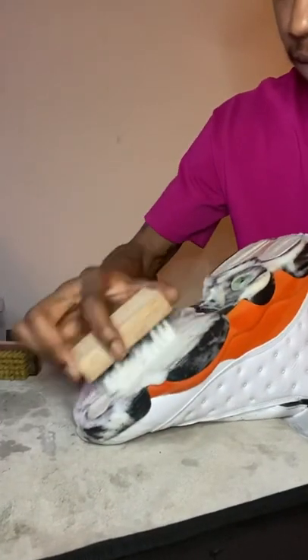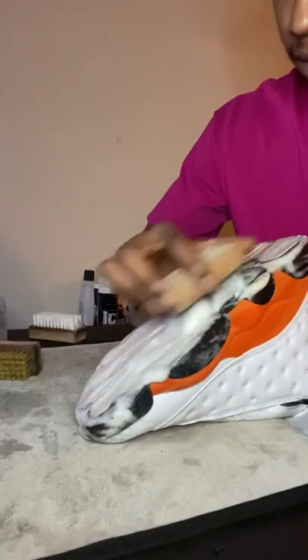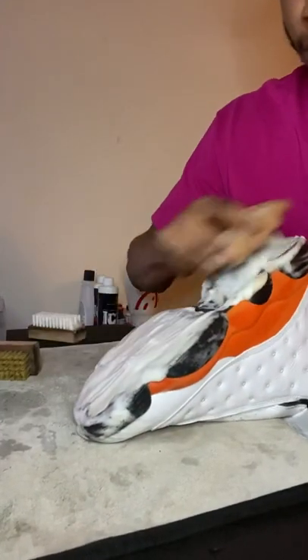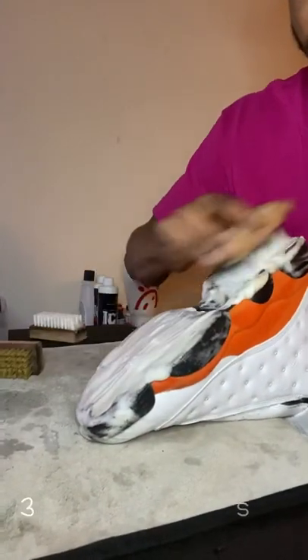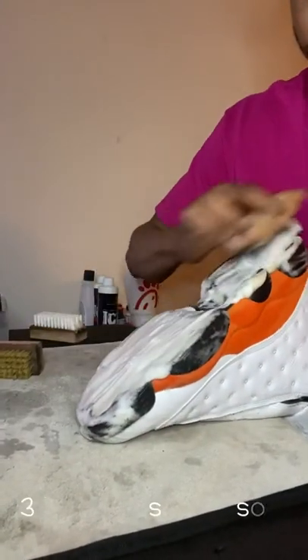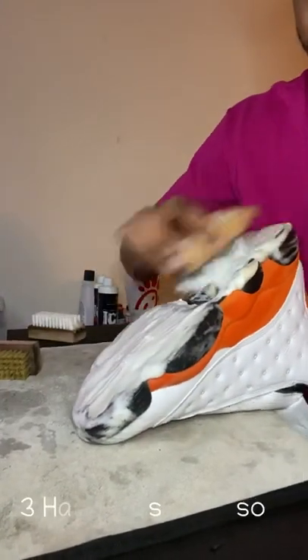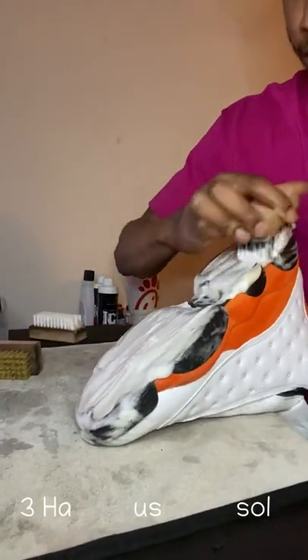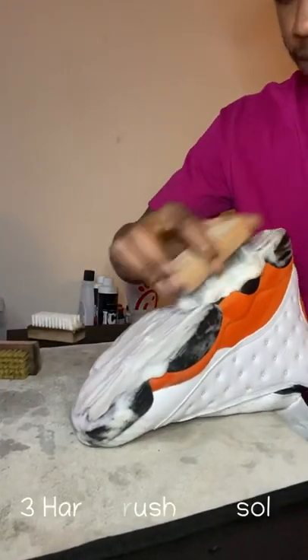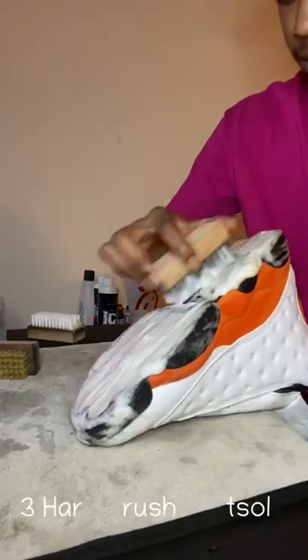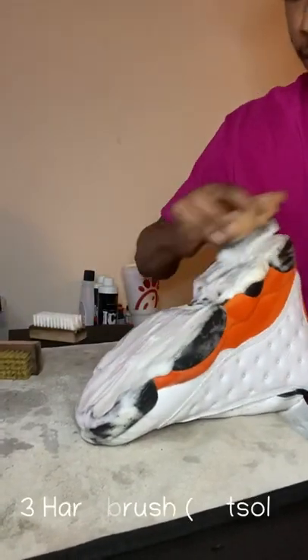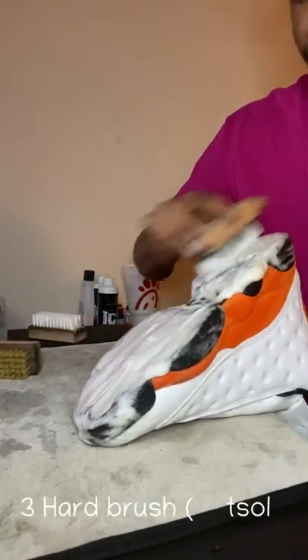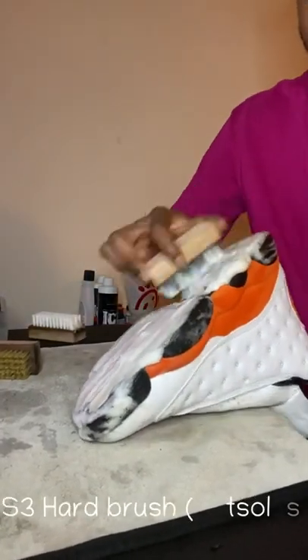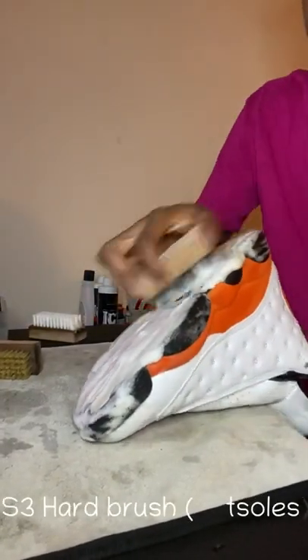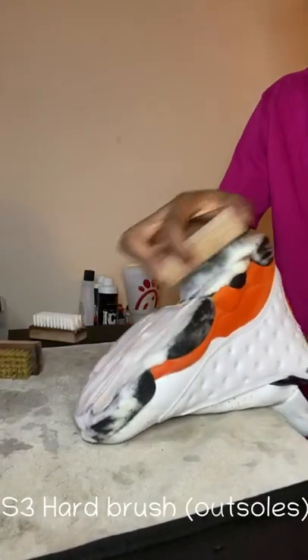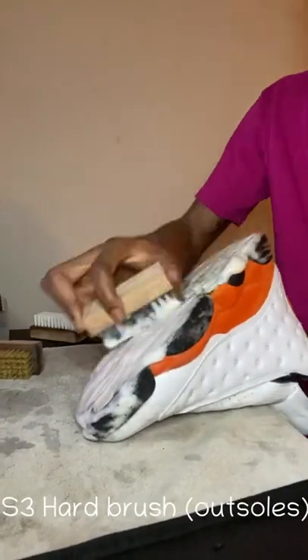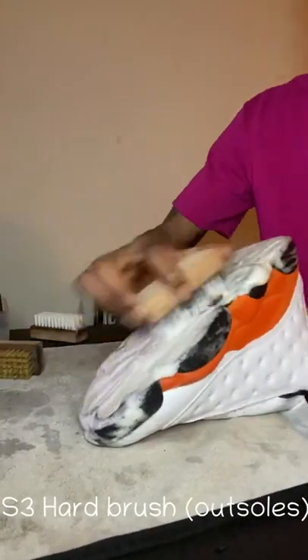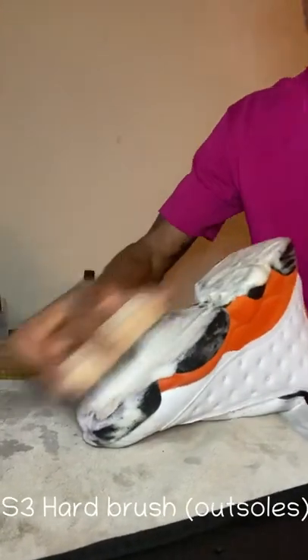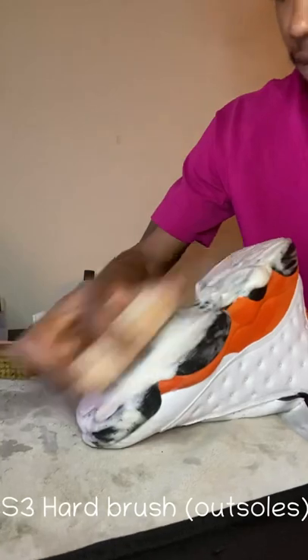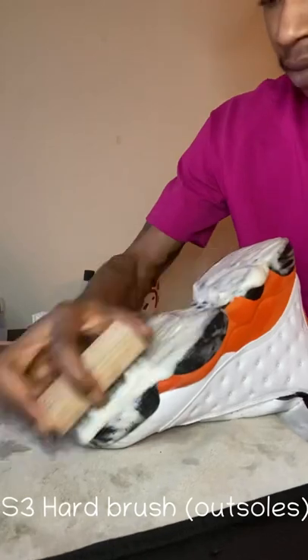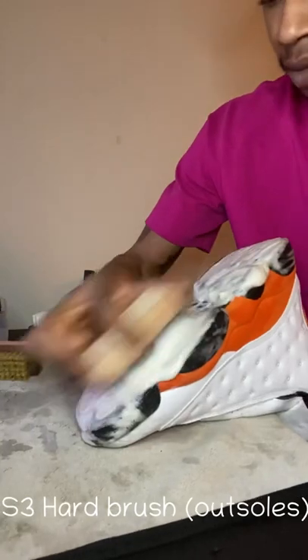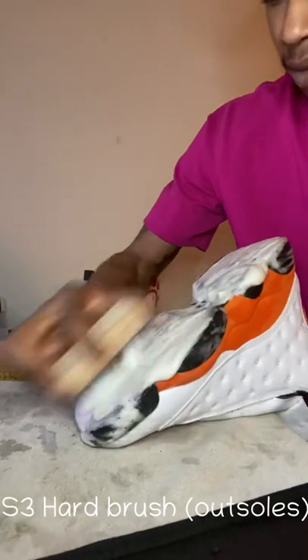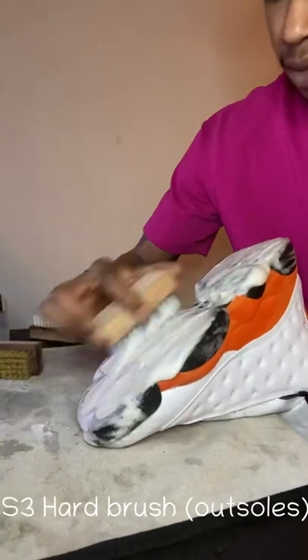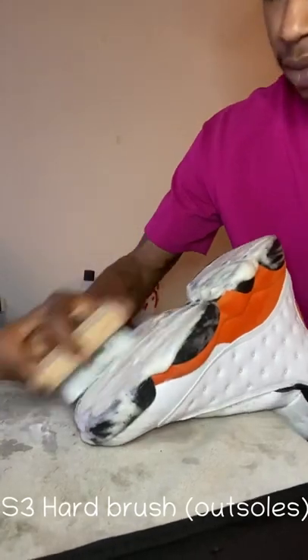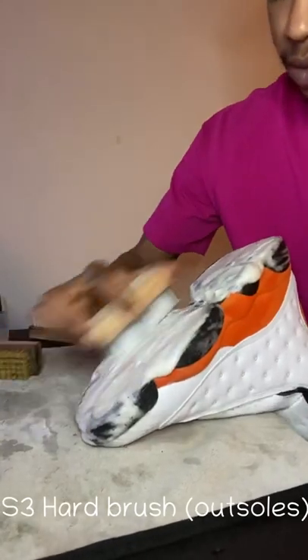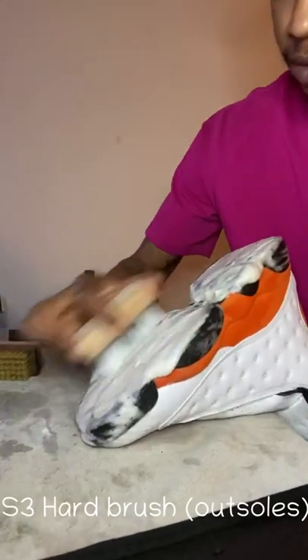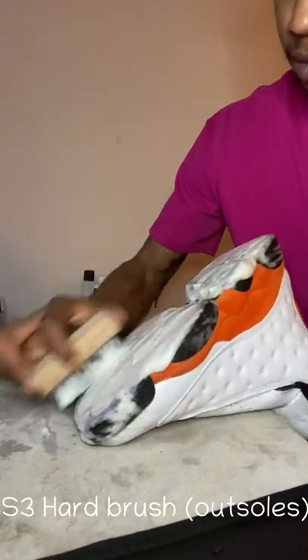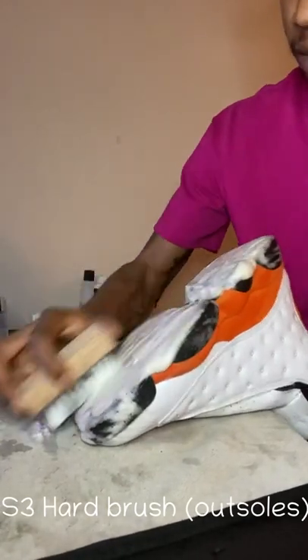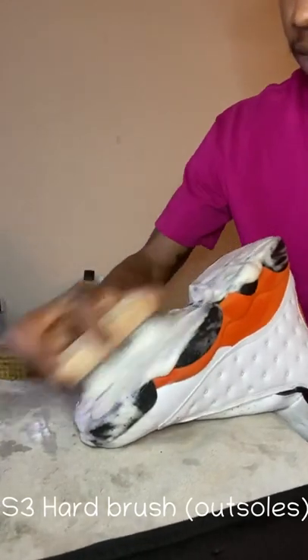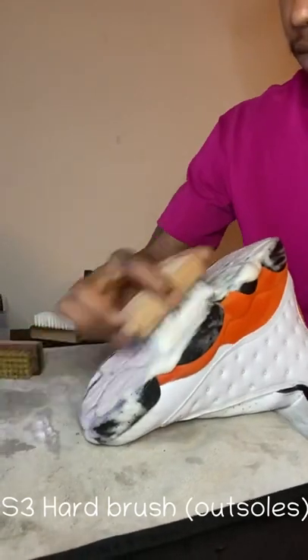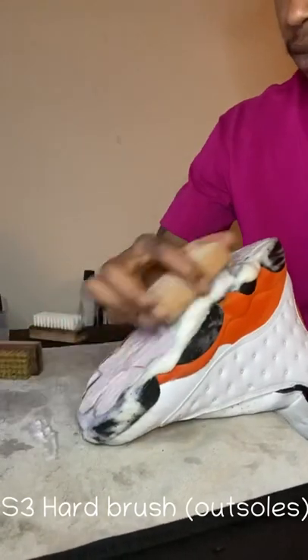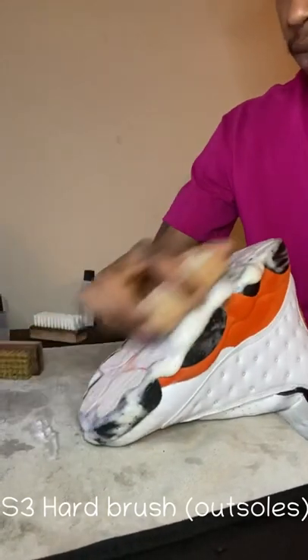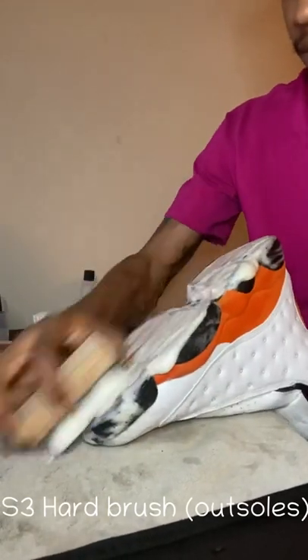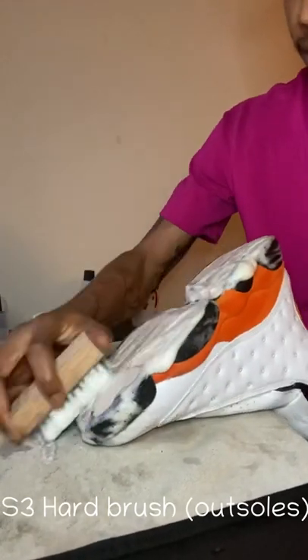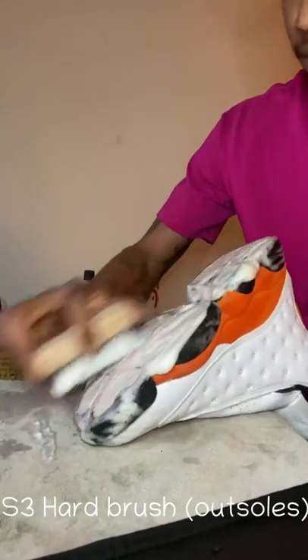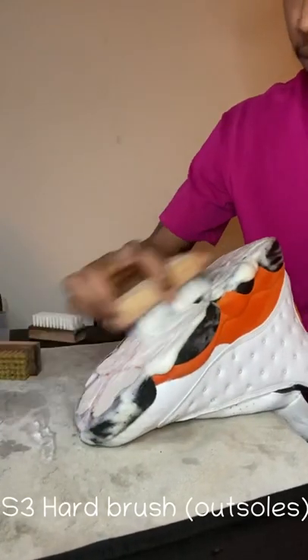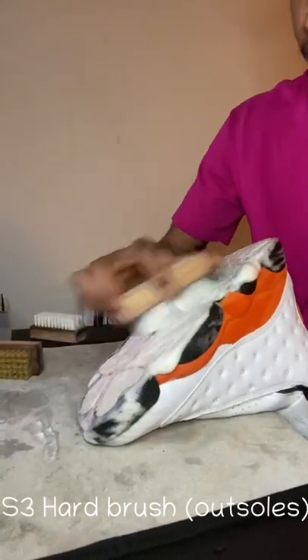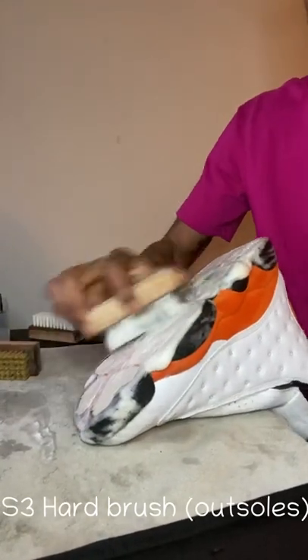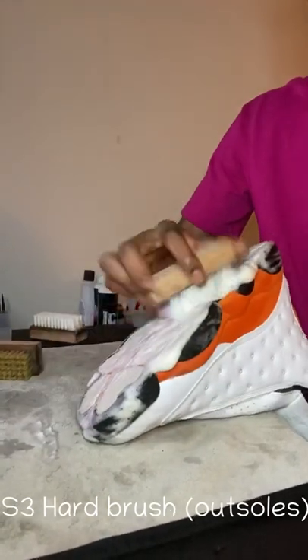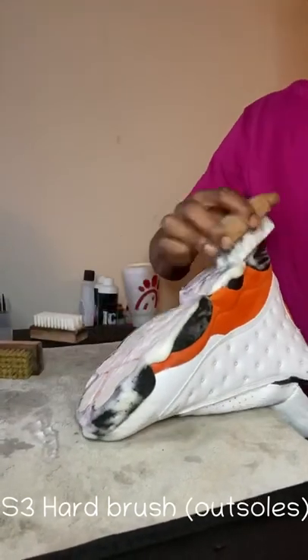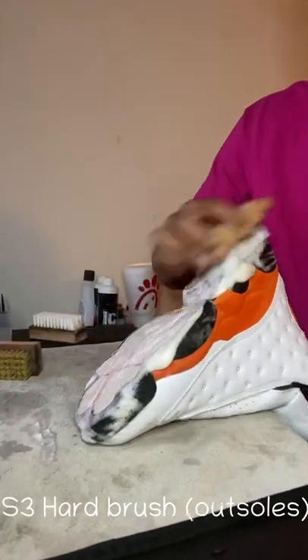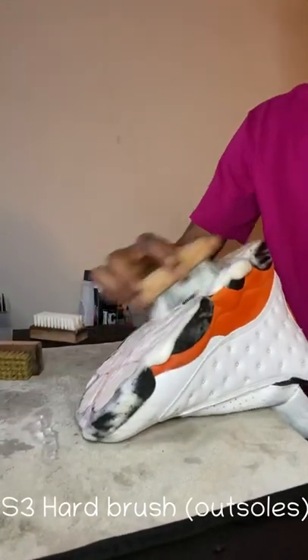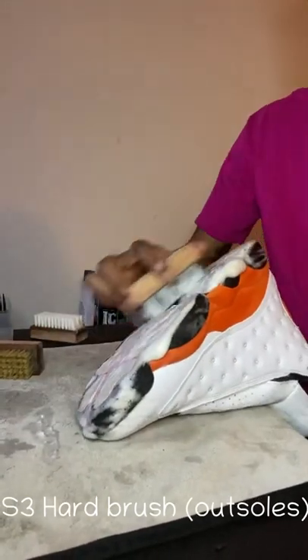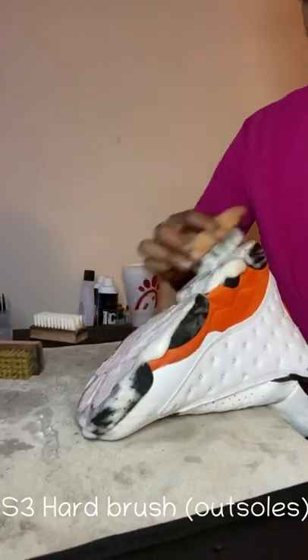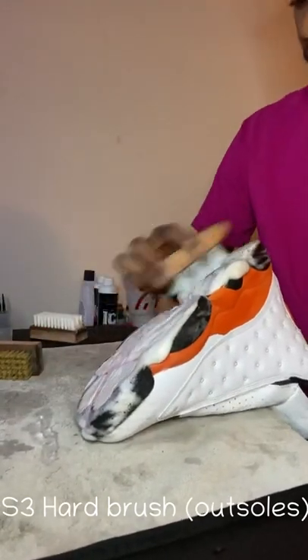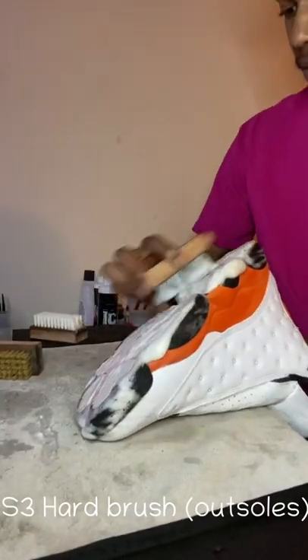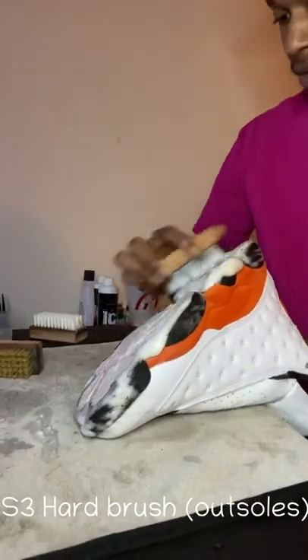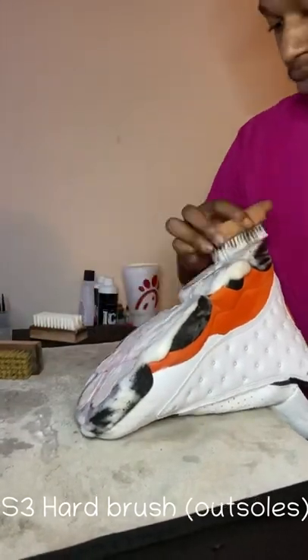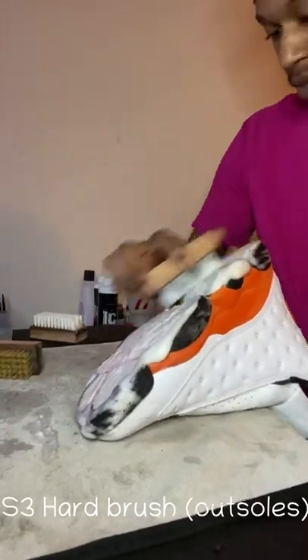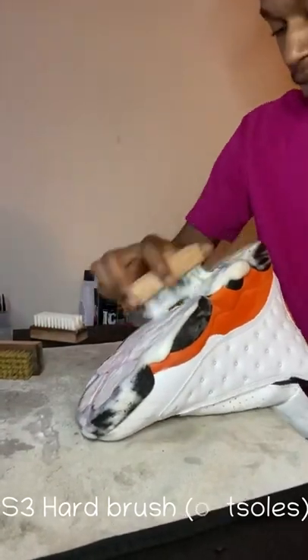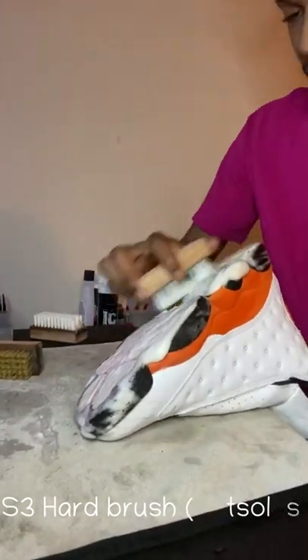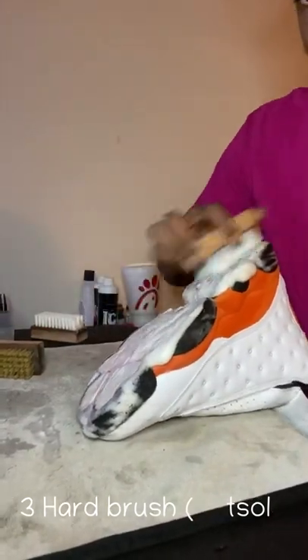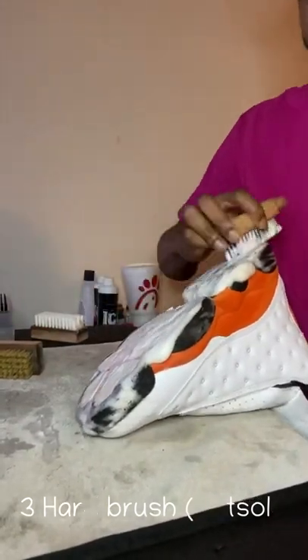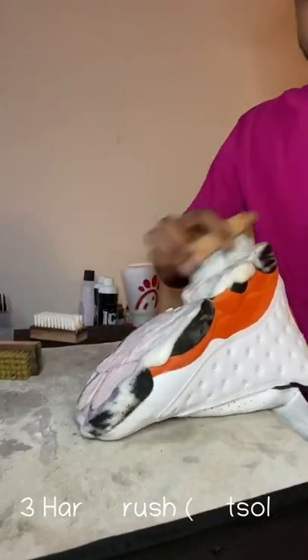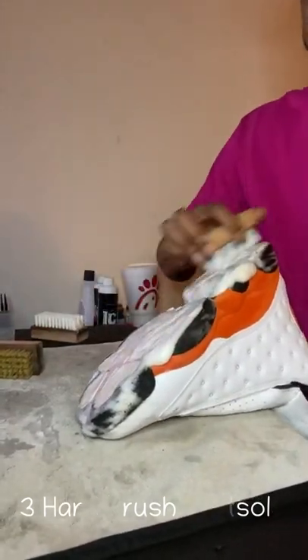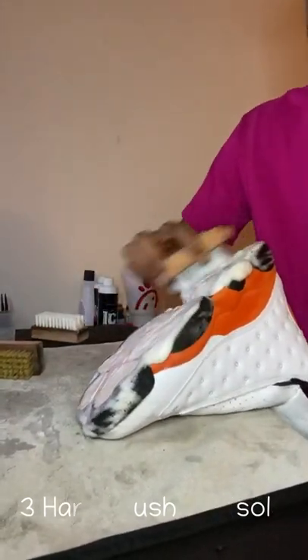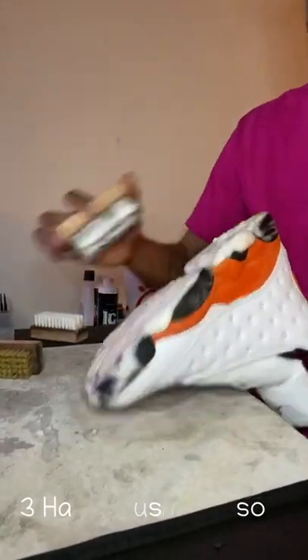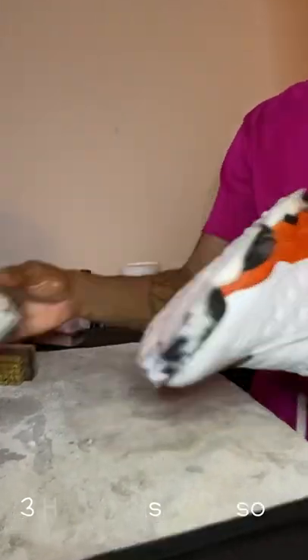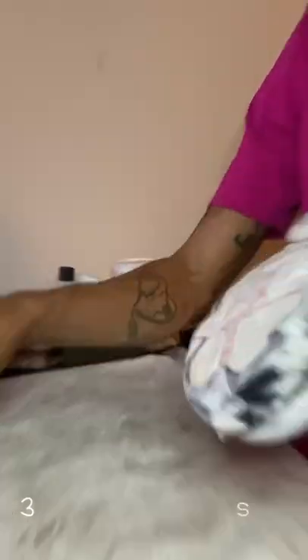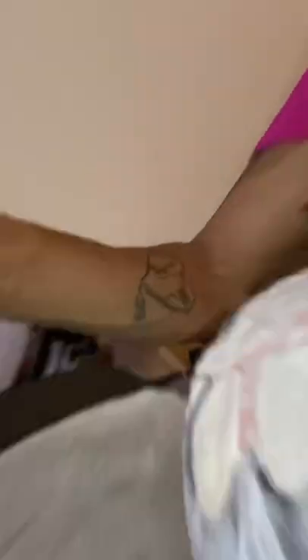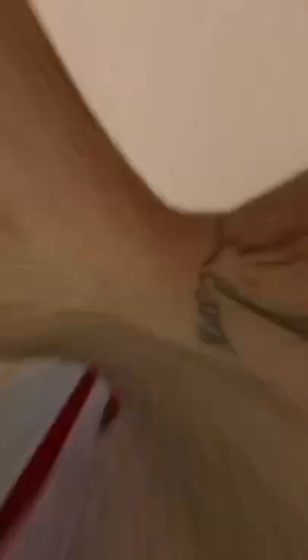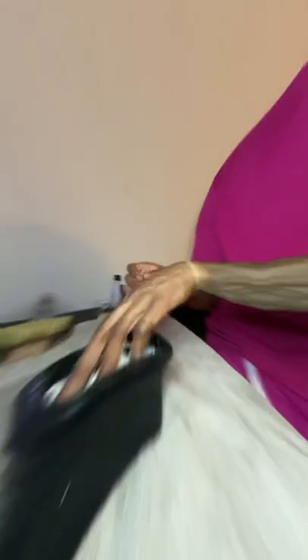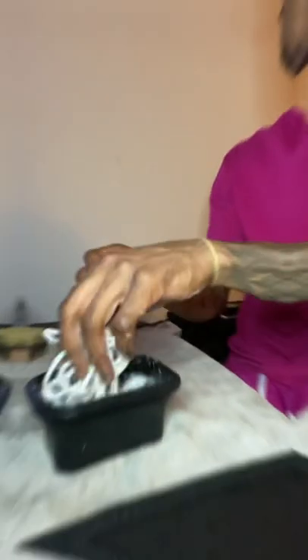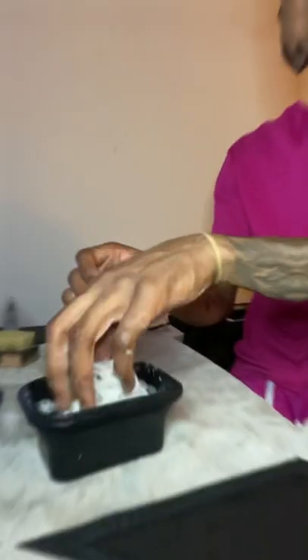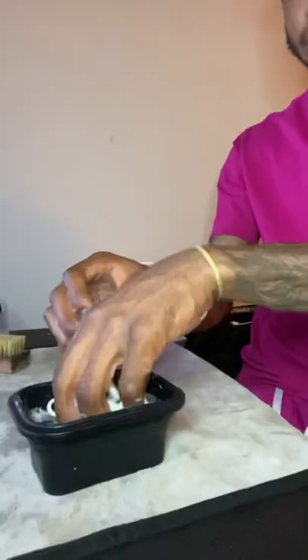Step three is them outsoles — you gotta use that hard brush on them outsoles, or a wire bristle brush, either one to get the job done.